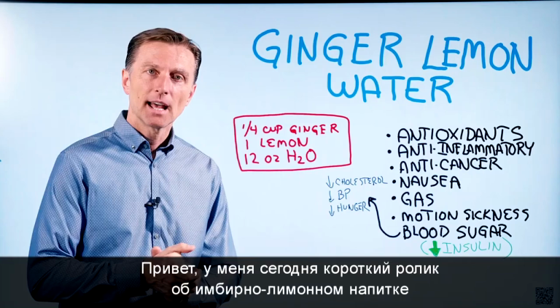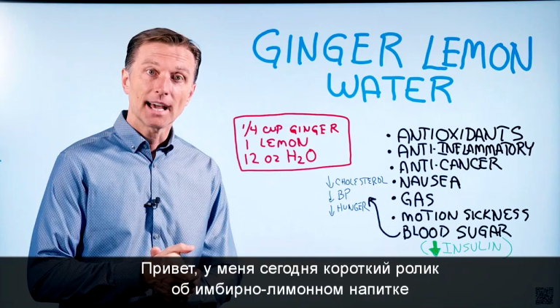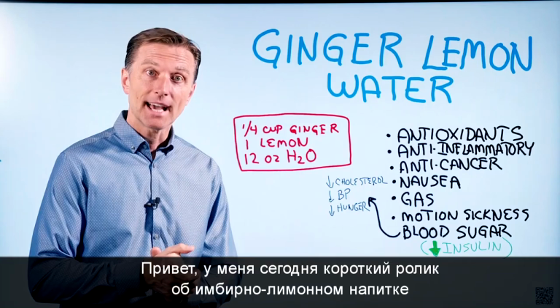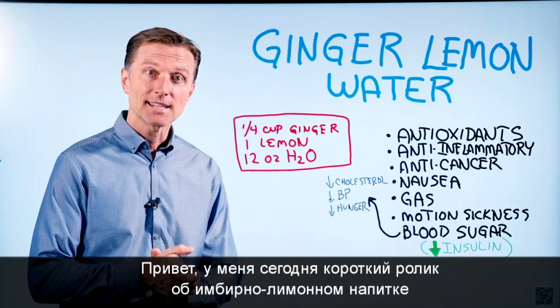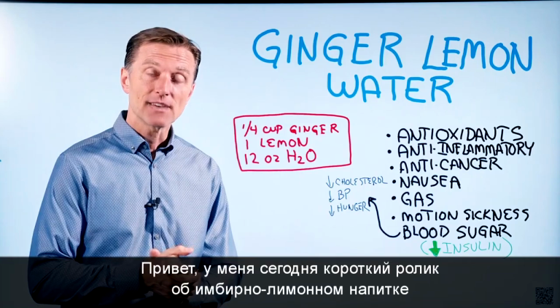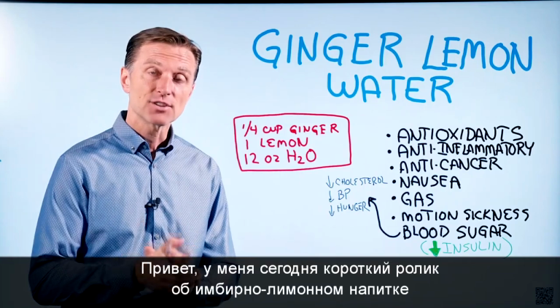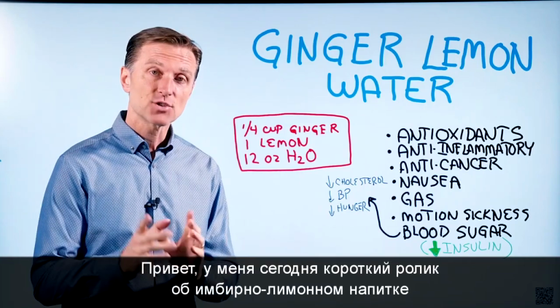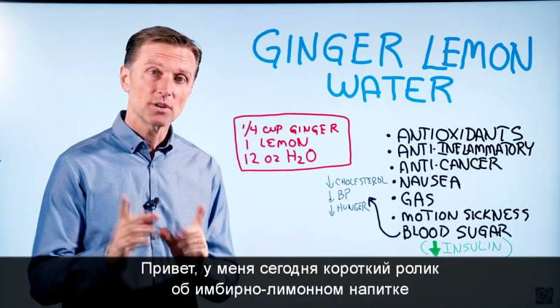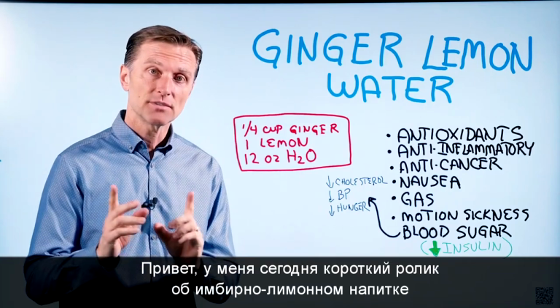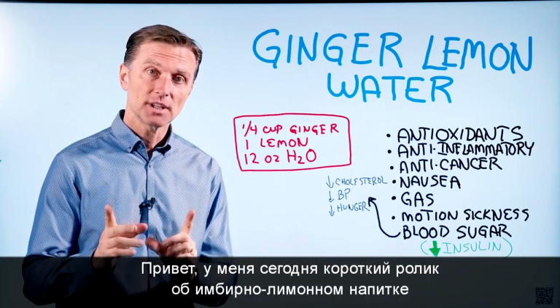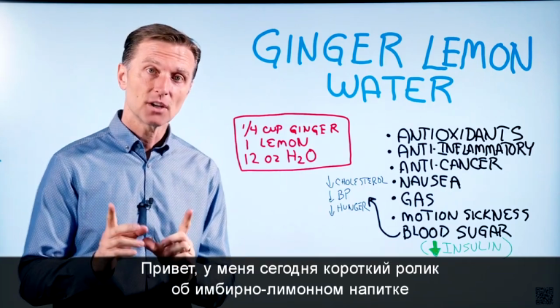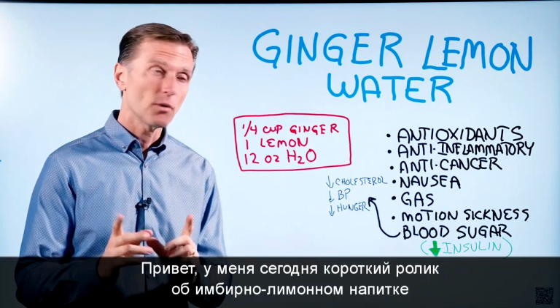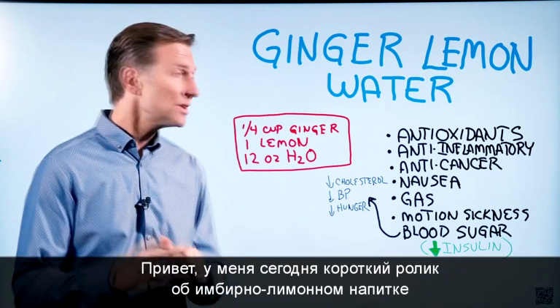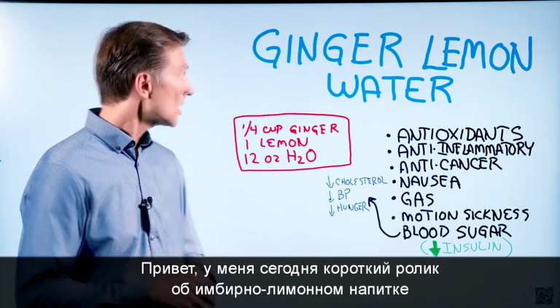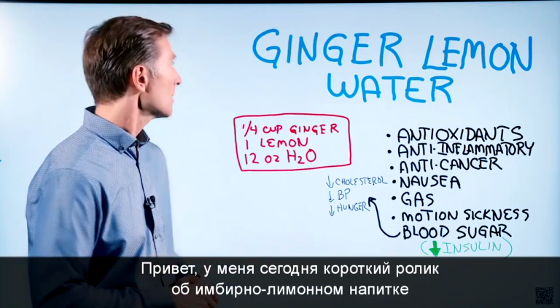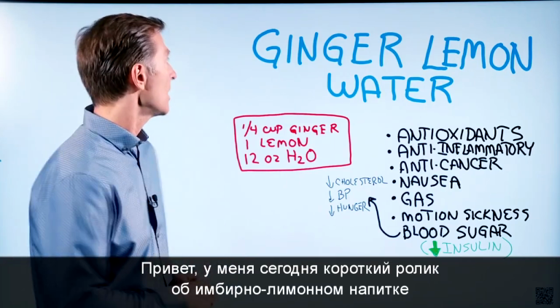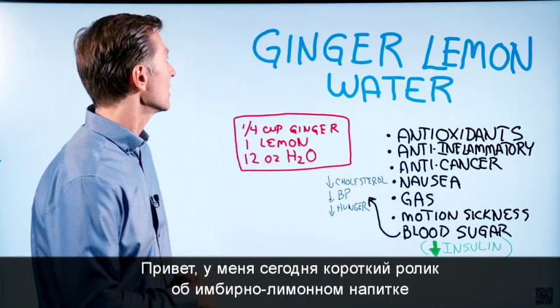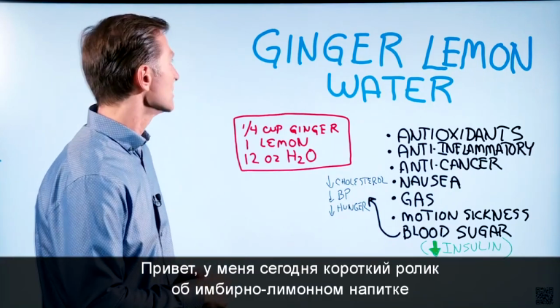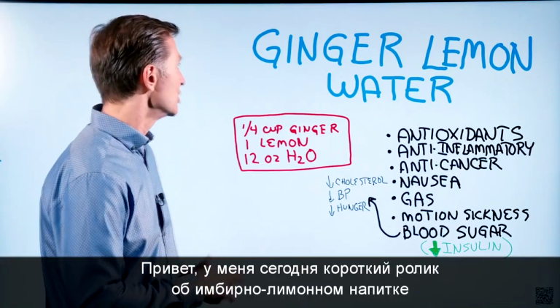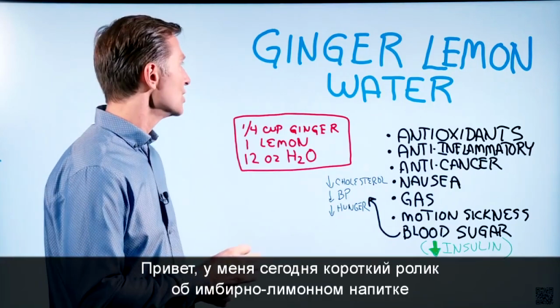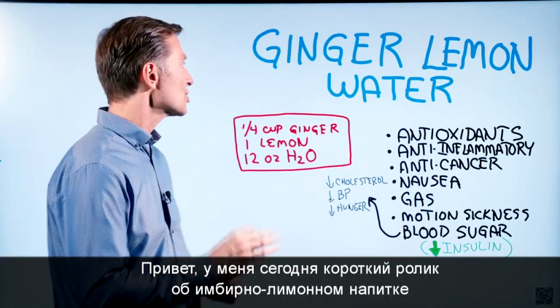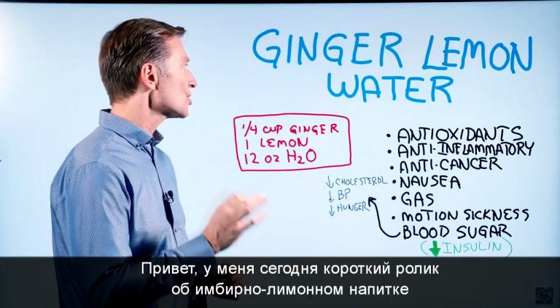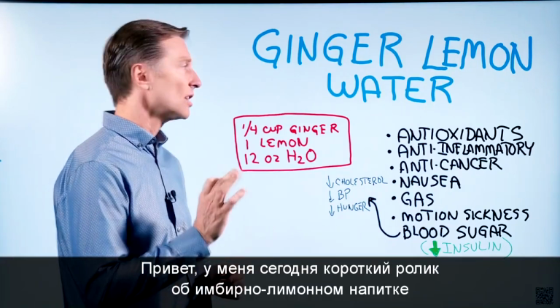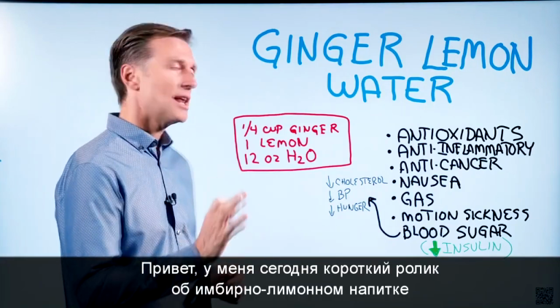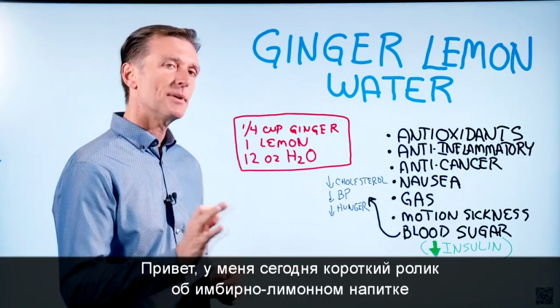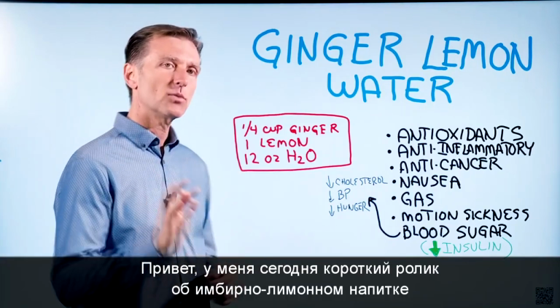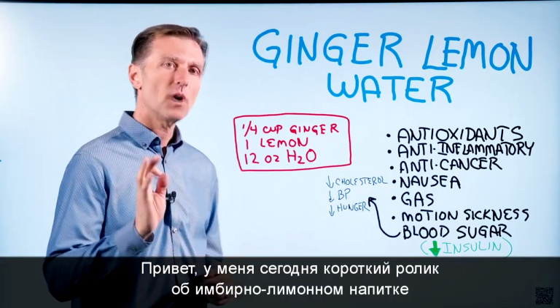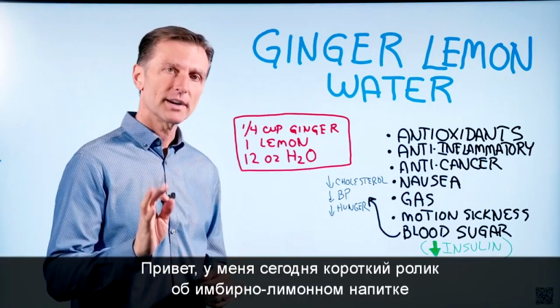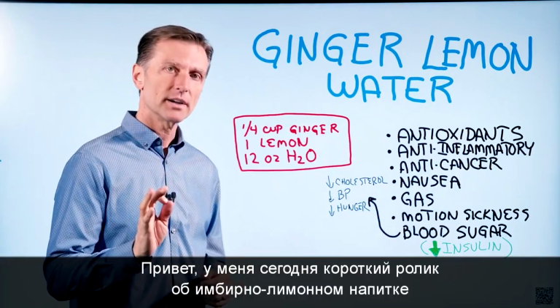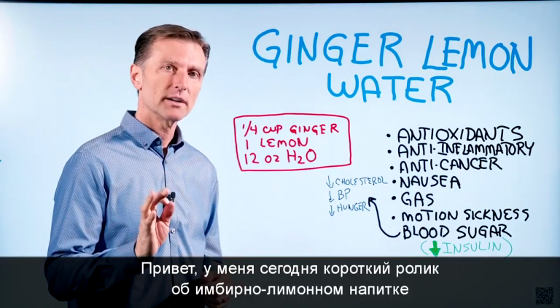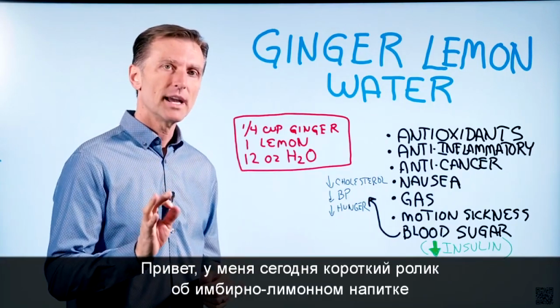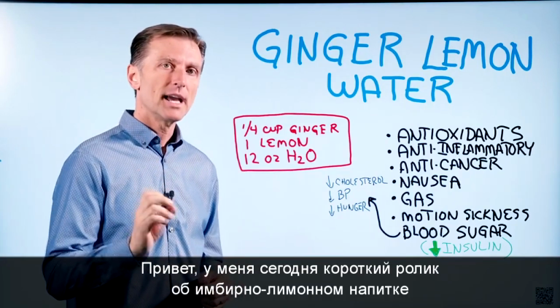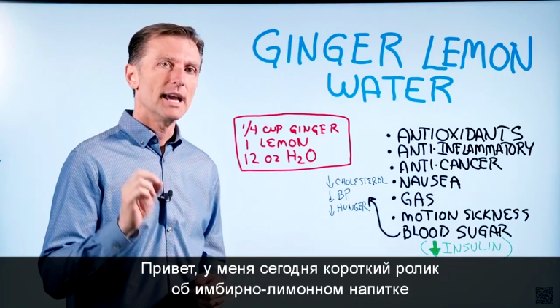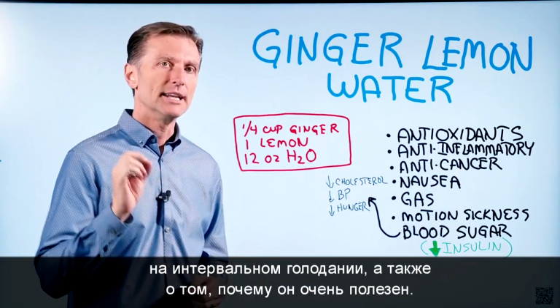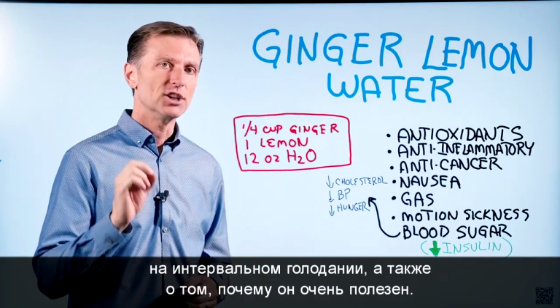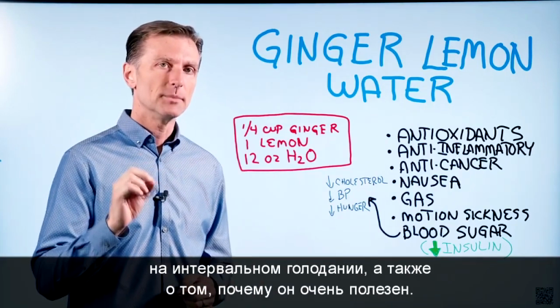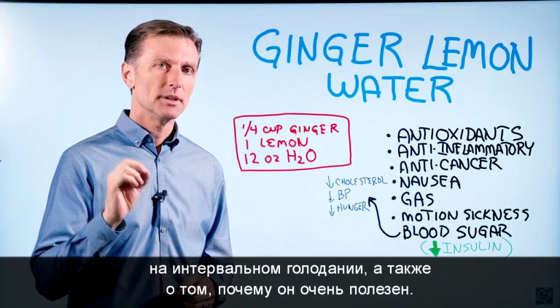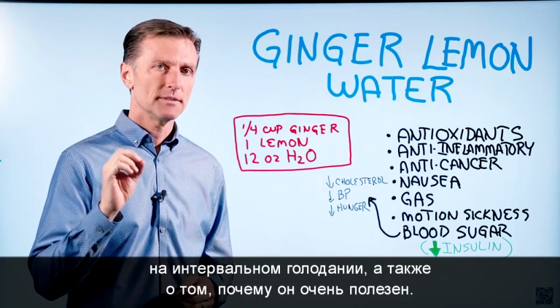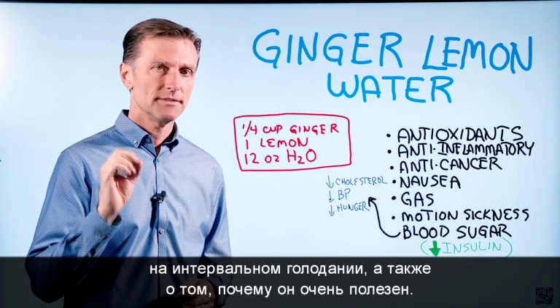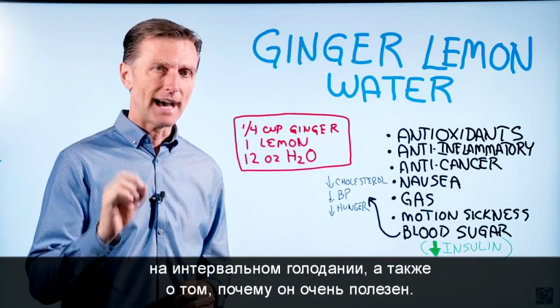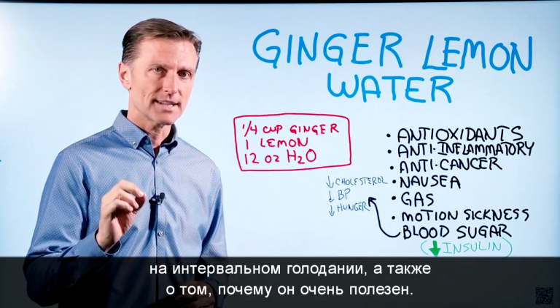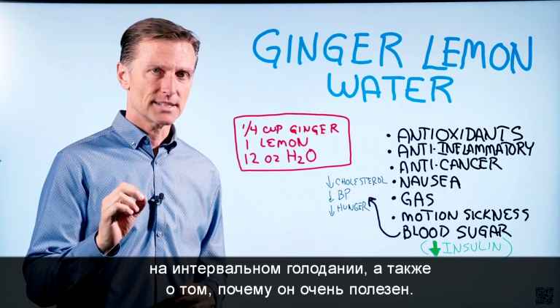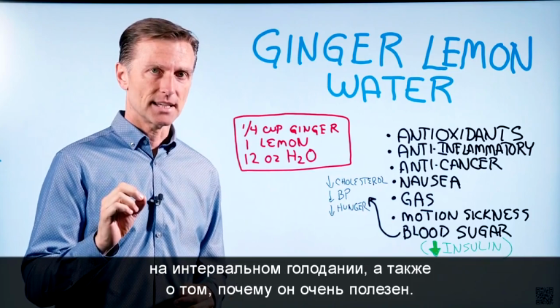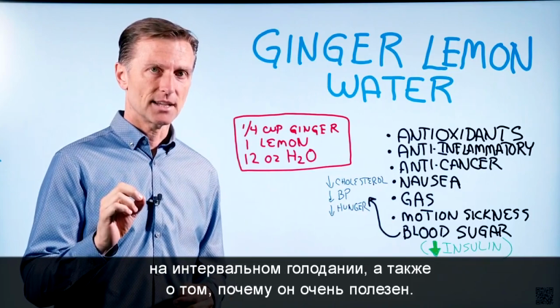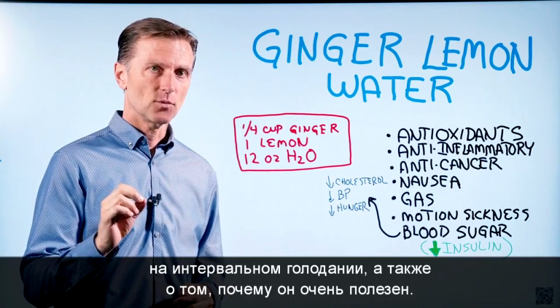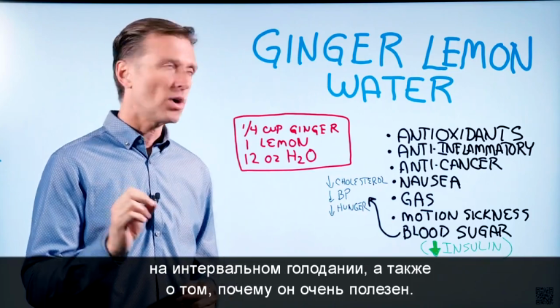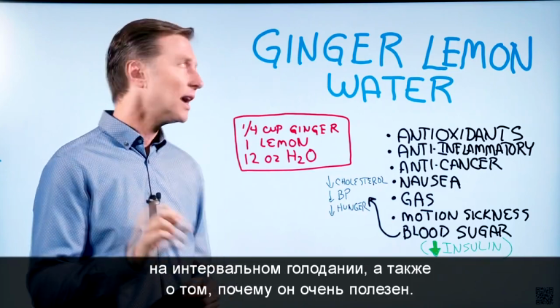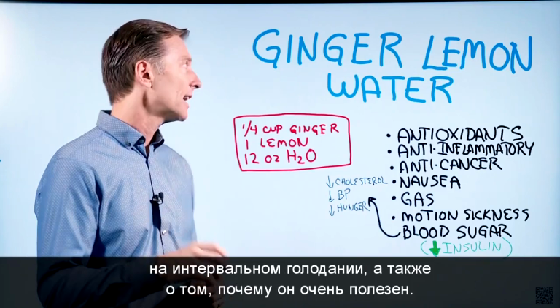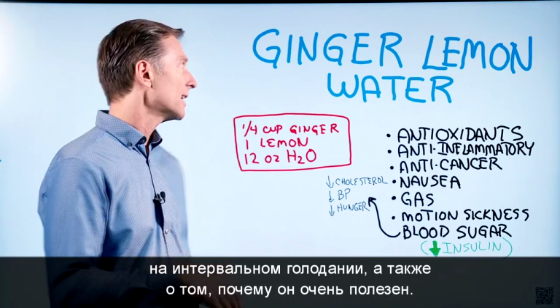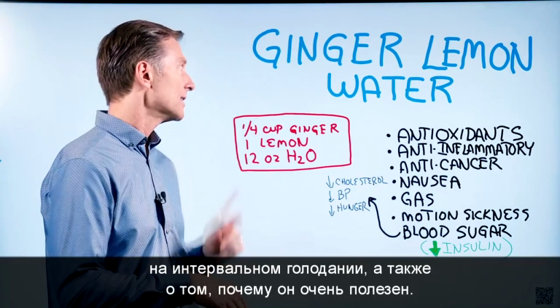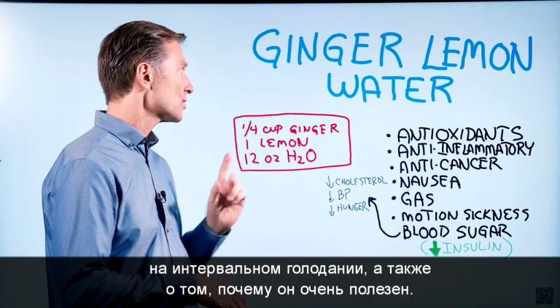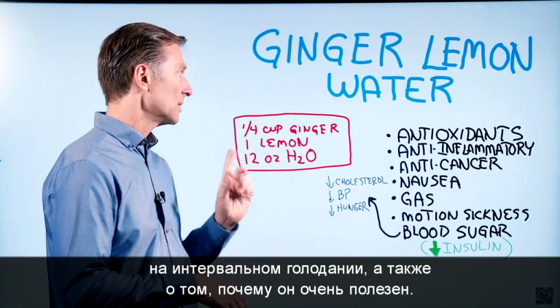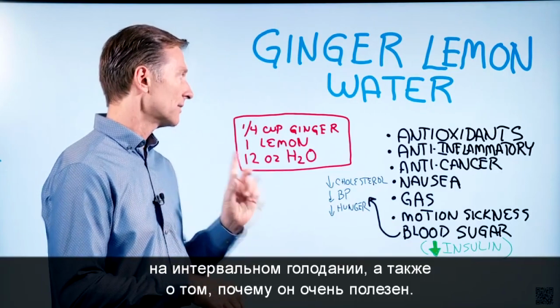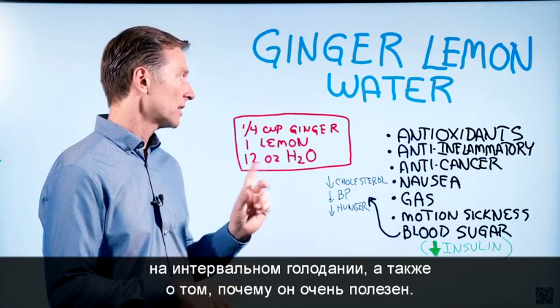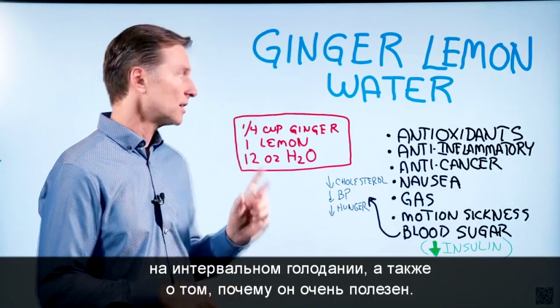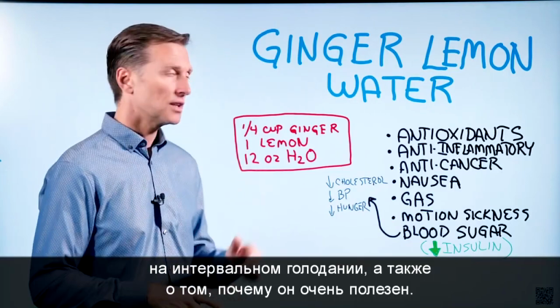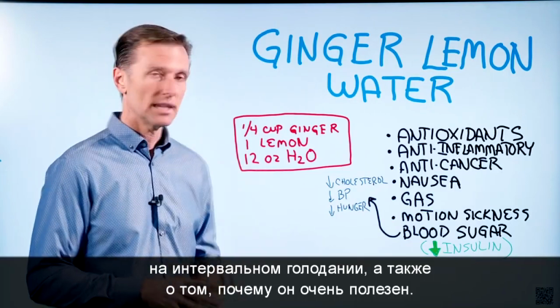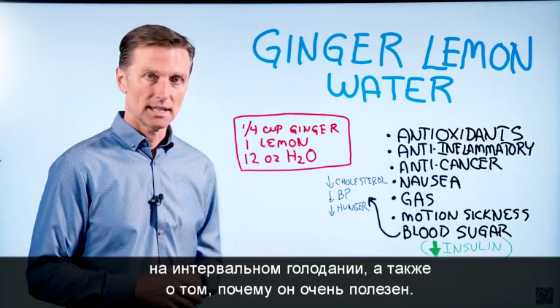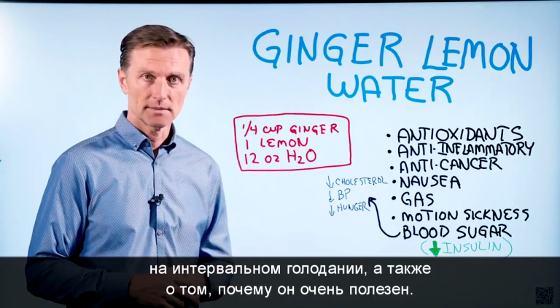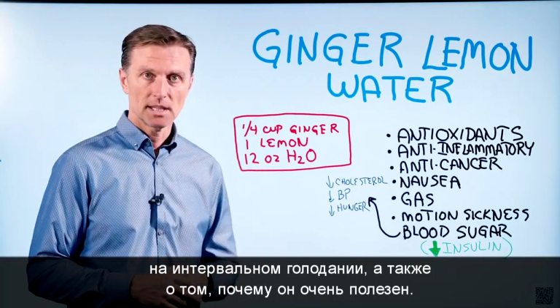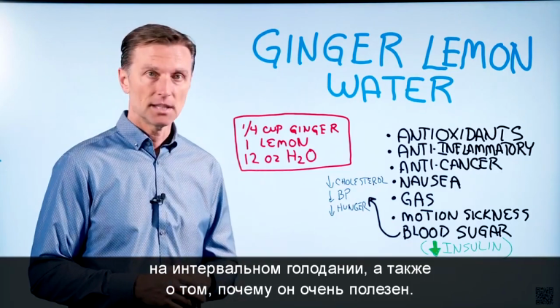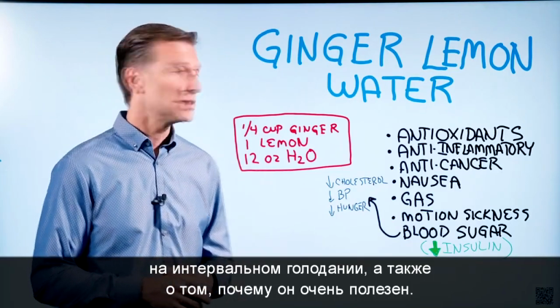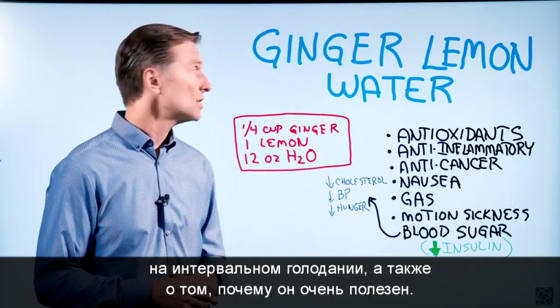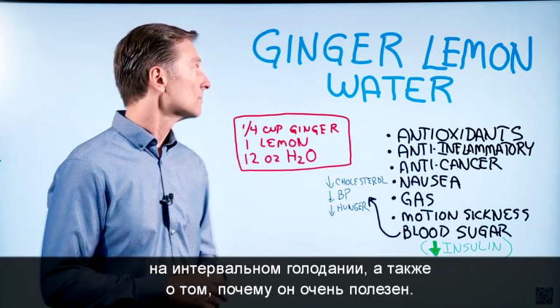Hi guys, I have a short video. I want to talk about ginger, lemon, water, and intermittent fasting and why this would be a very good thing to do.